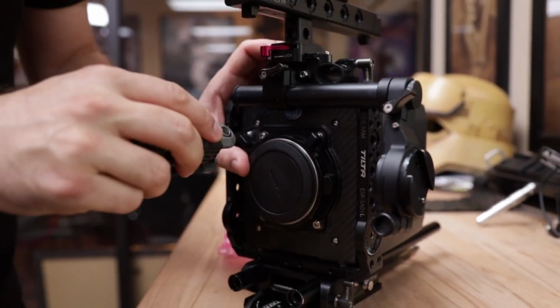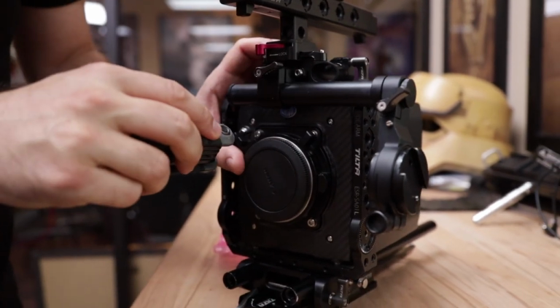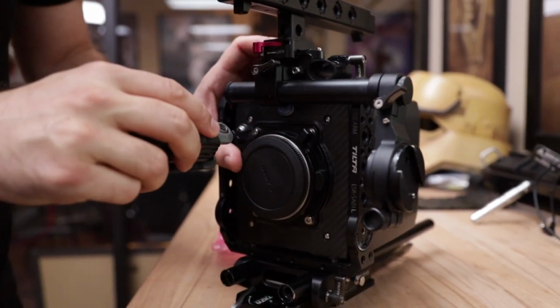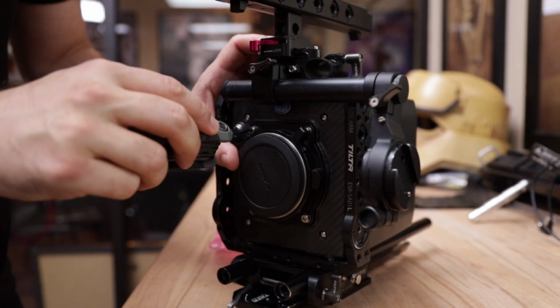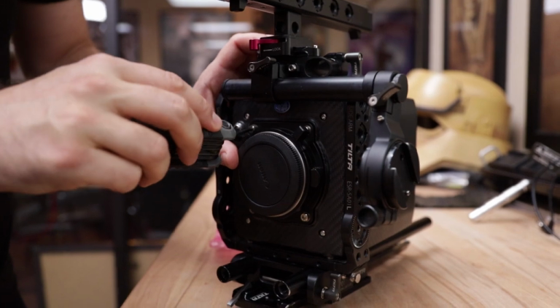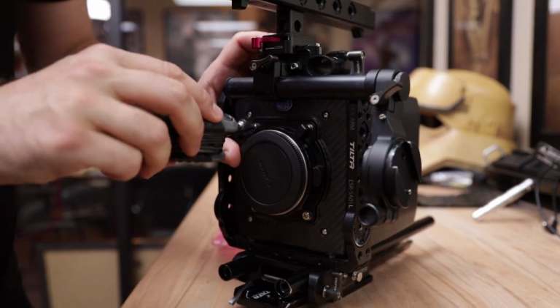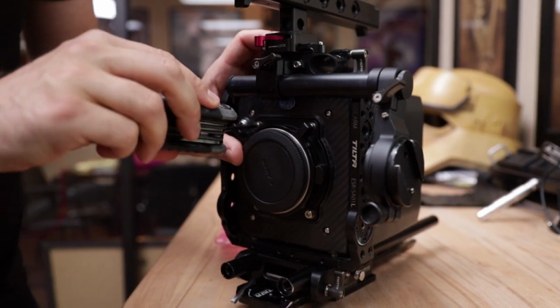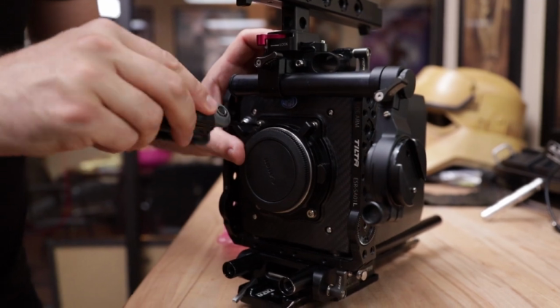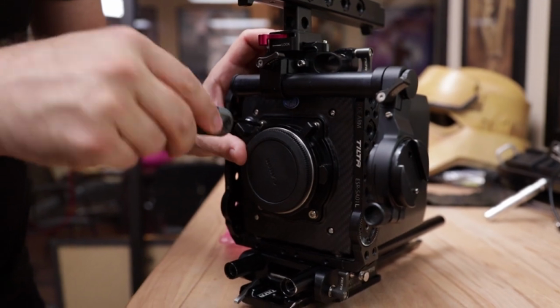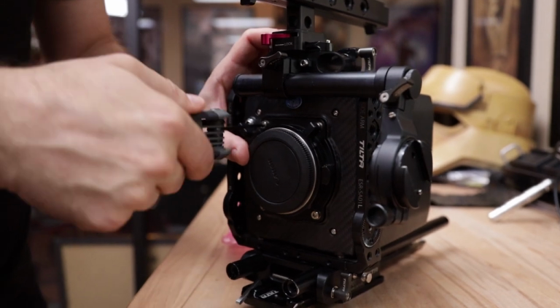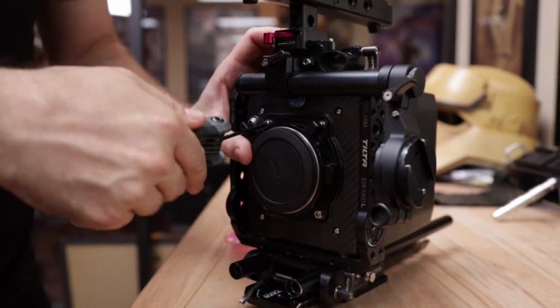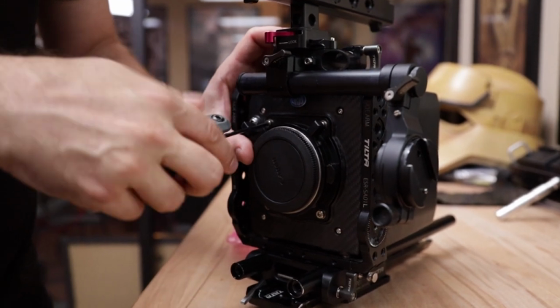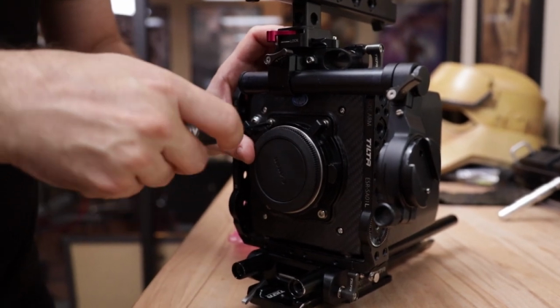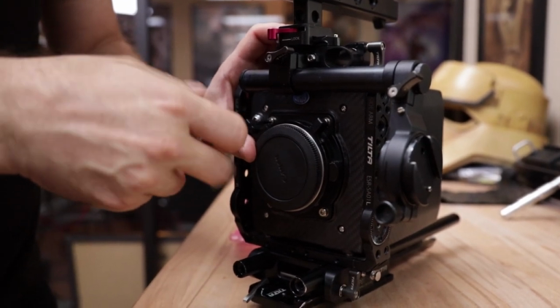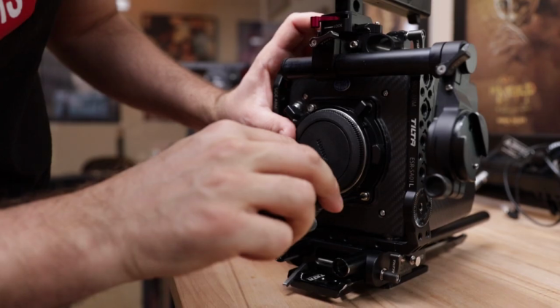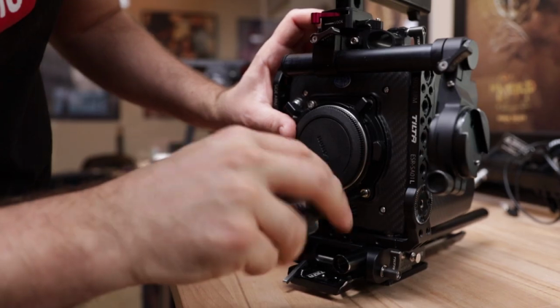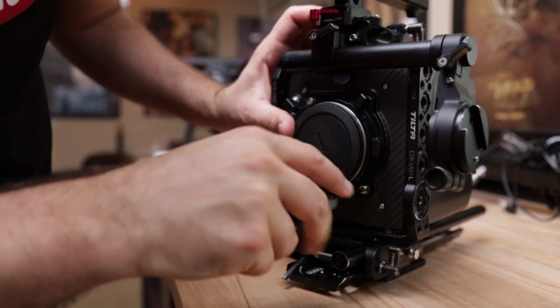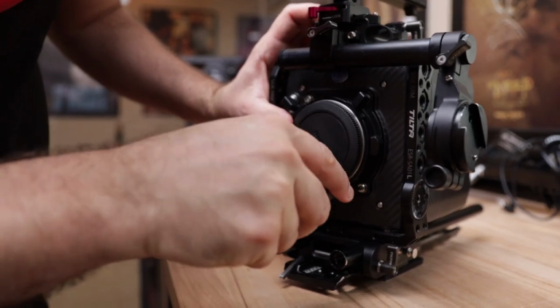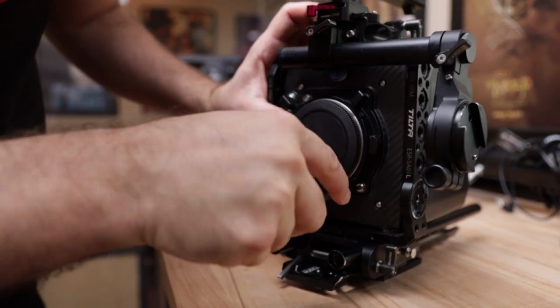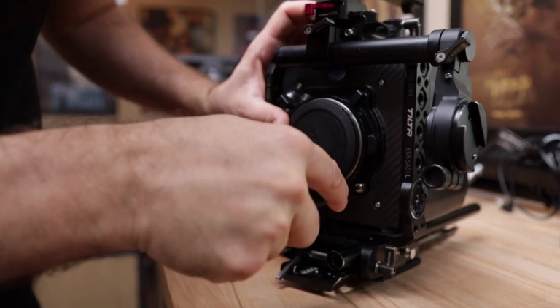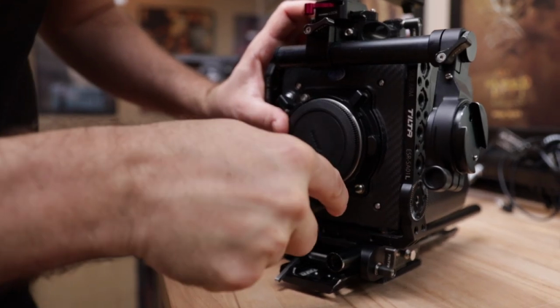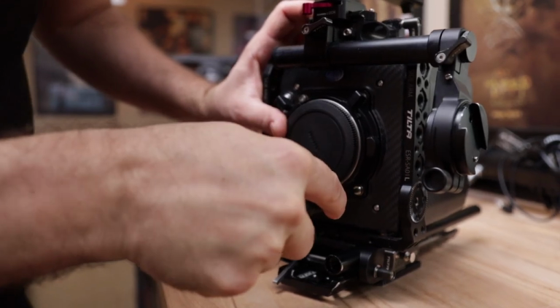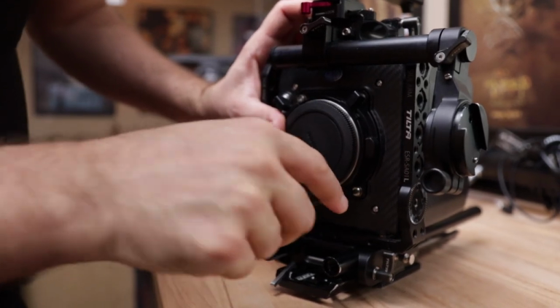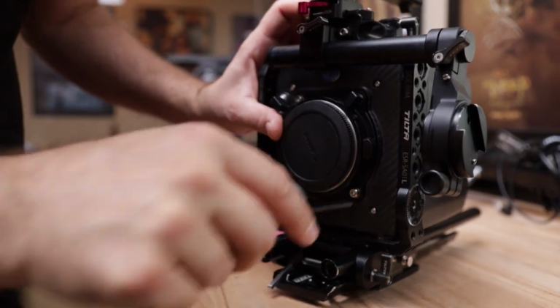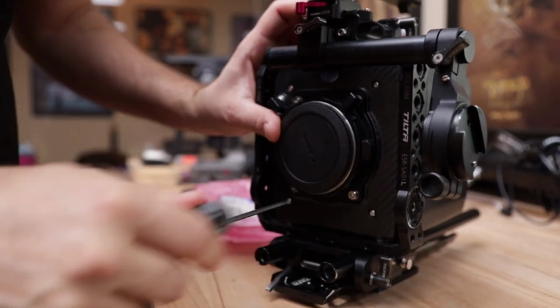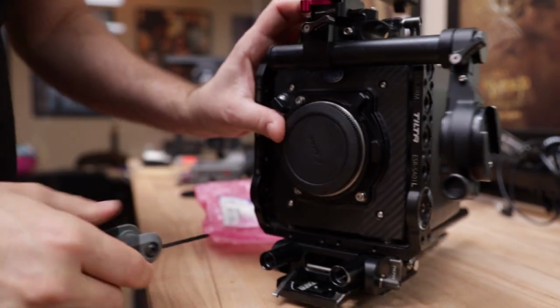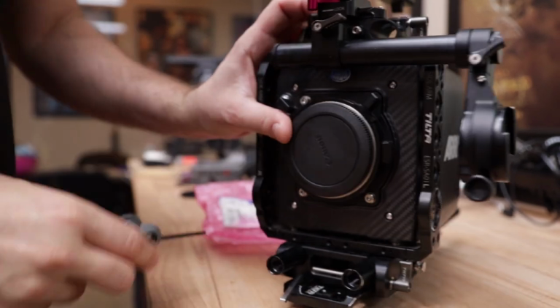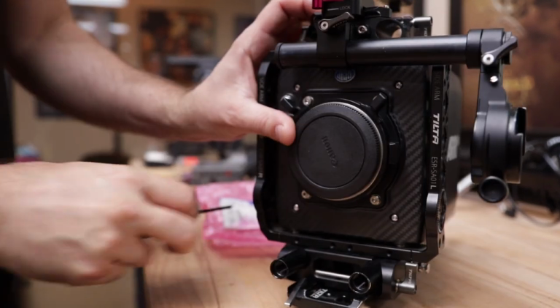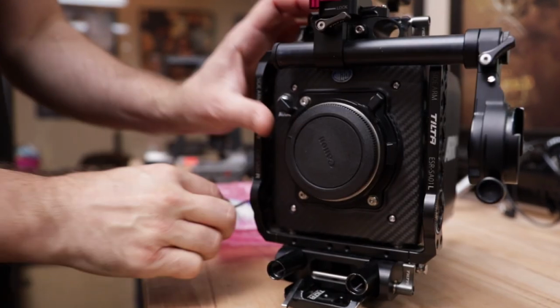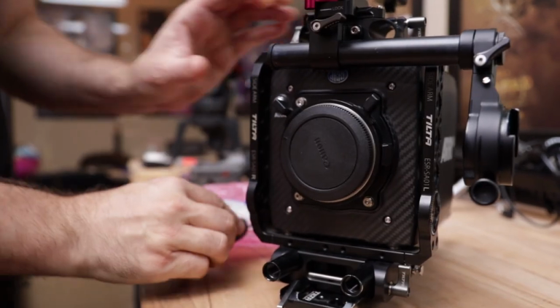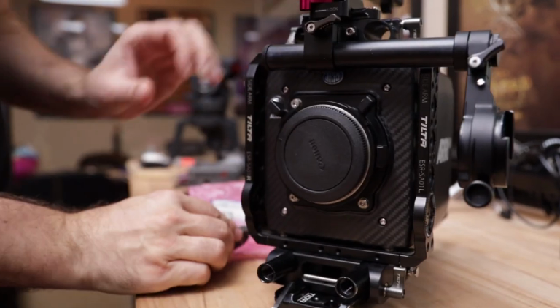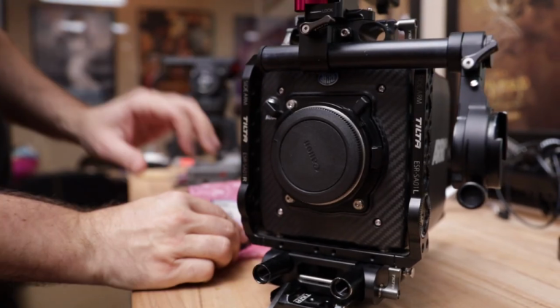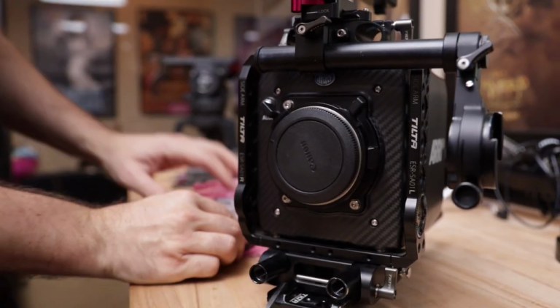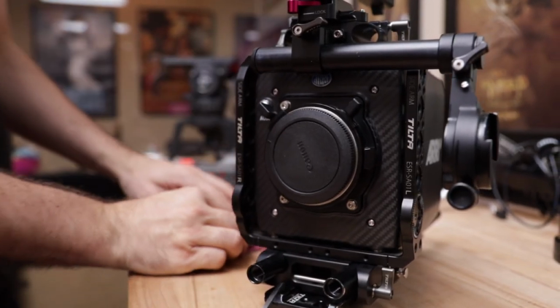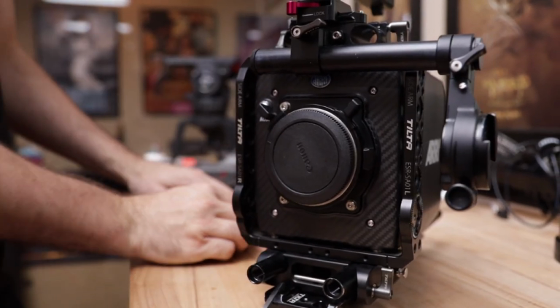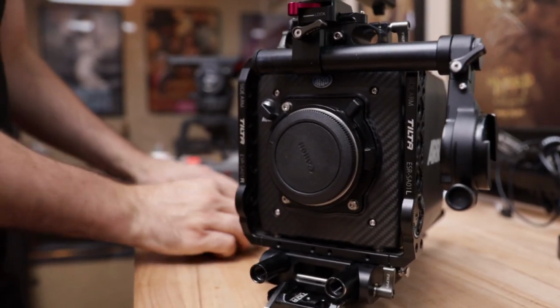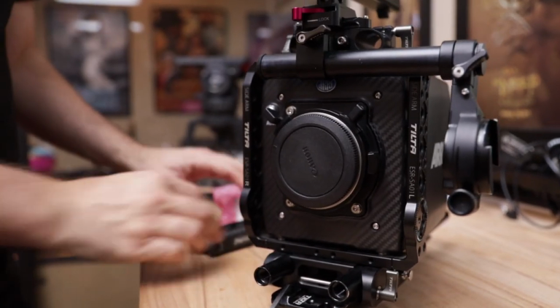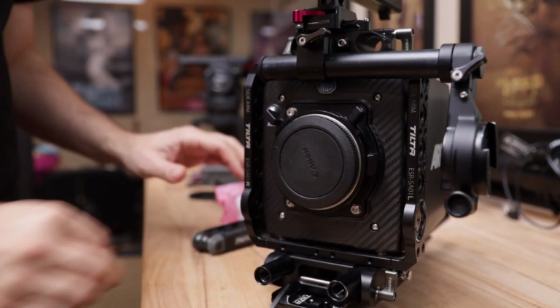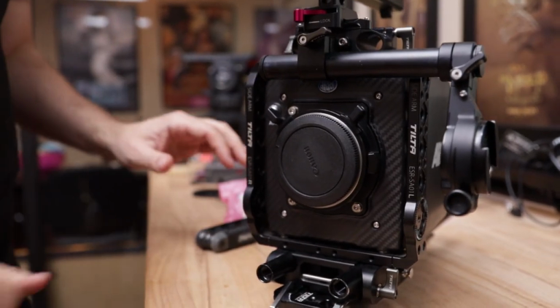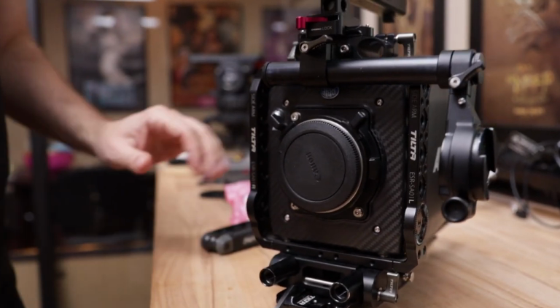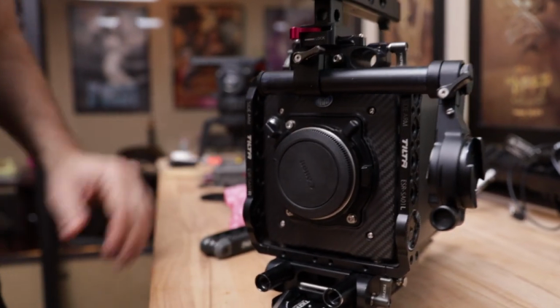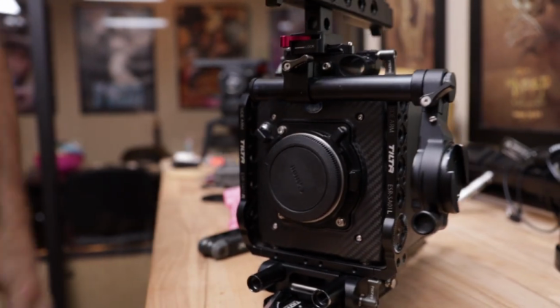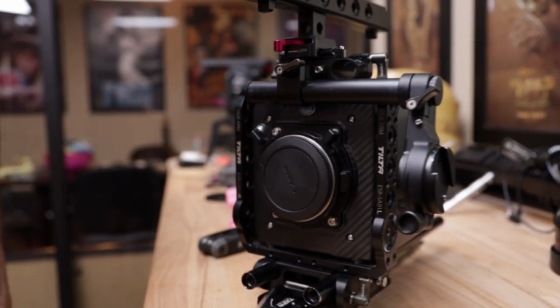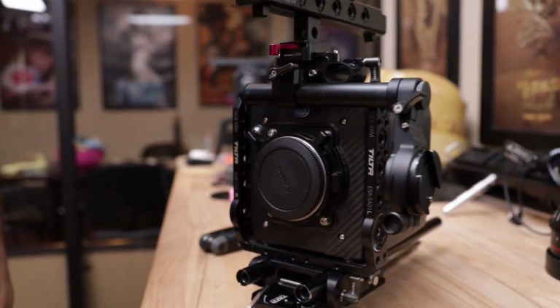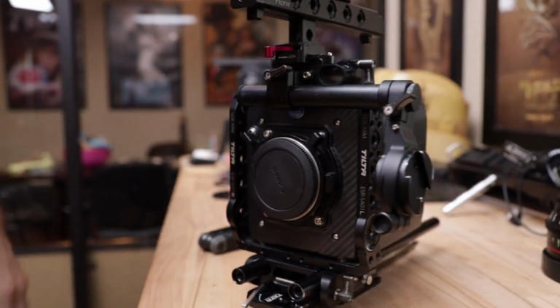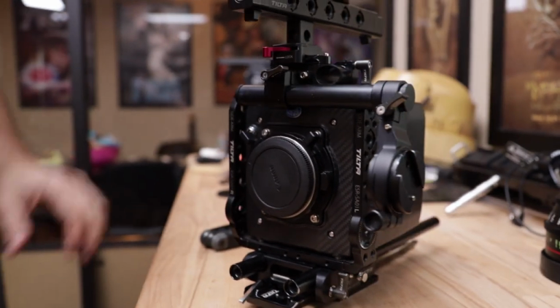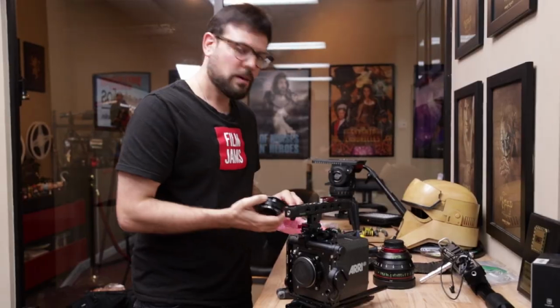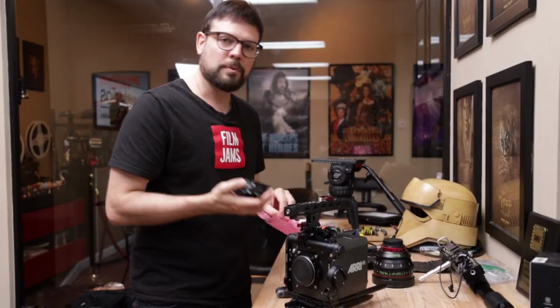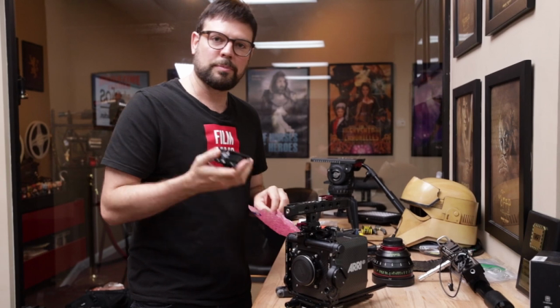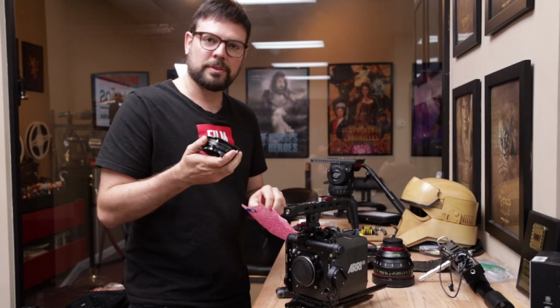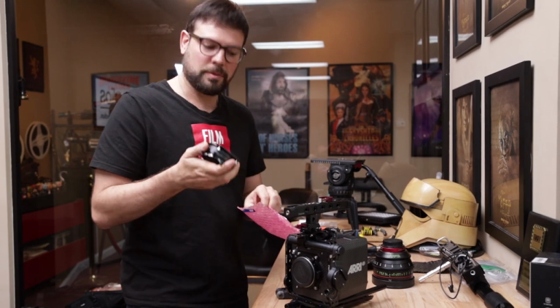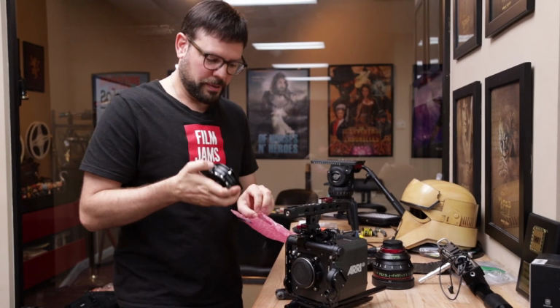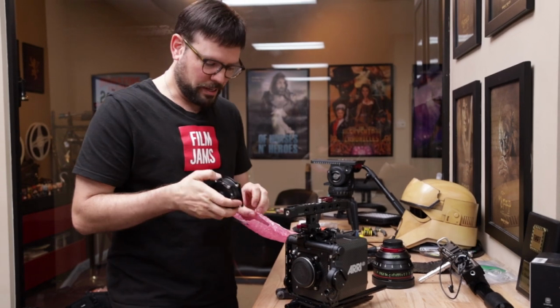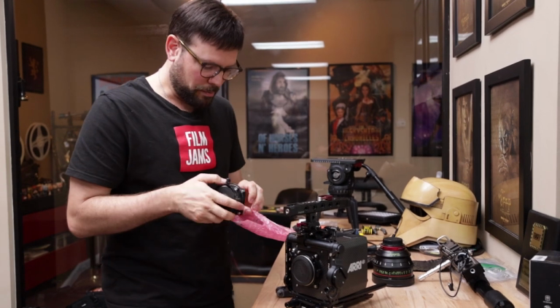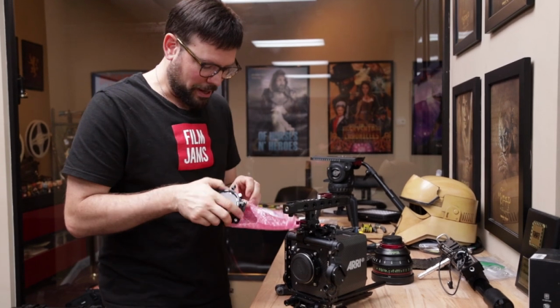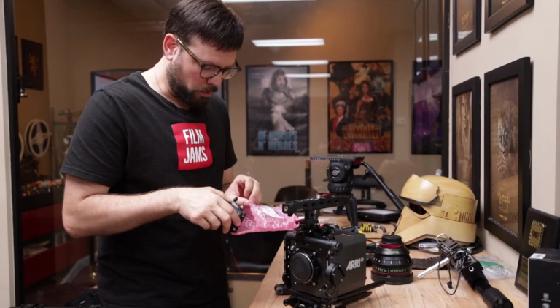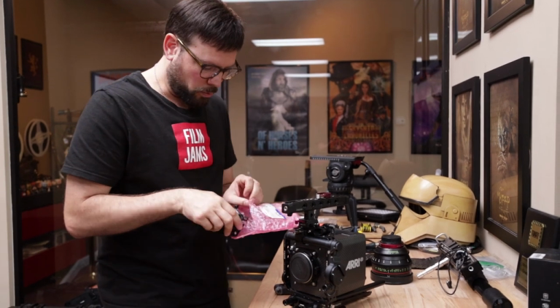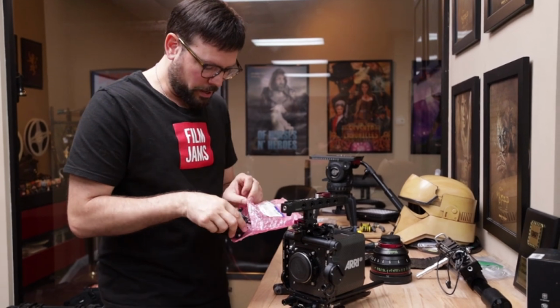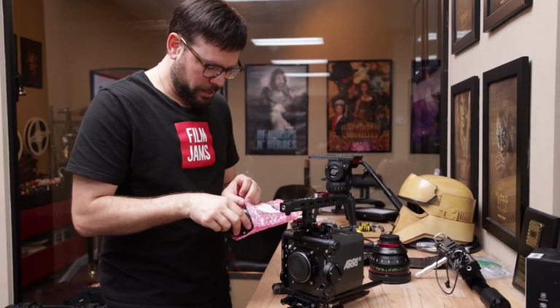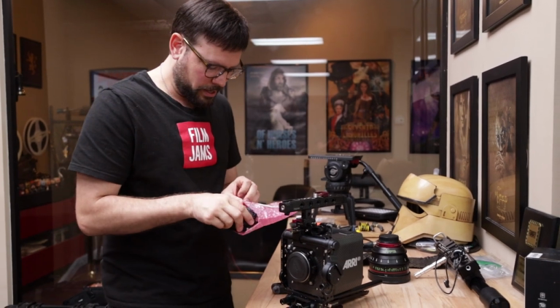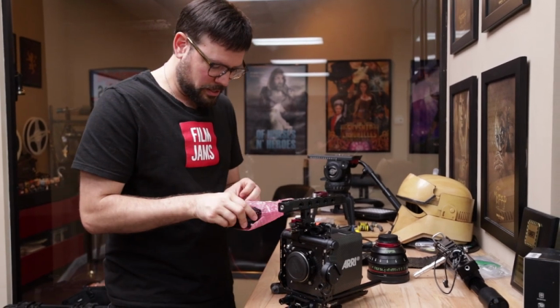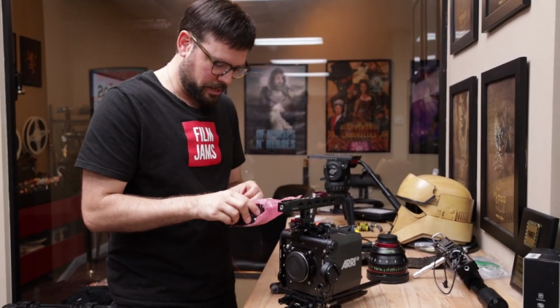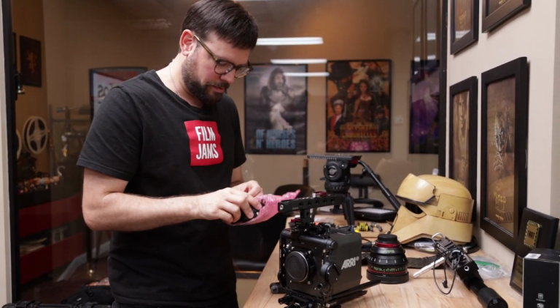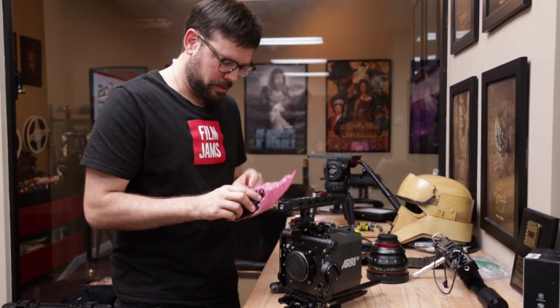Tighten them all up. And tighten. So that's it — the EF mount is on. I'm going to put the PL mount away safely.